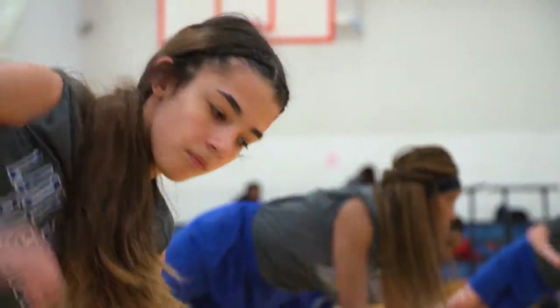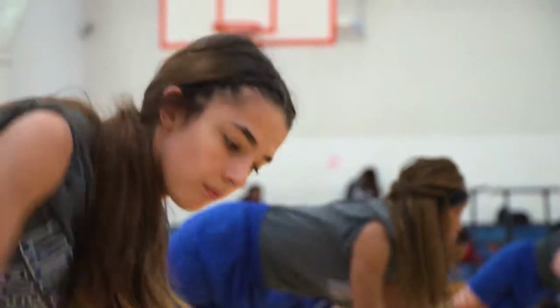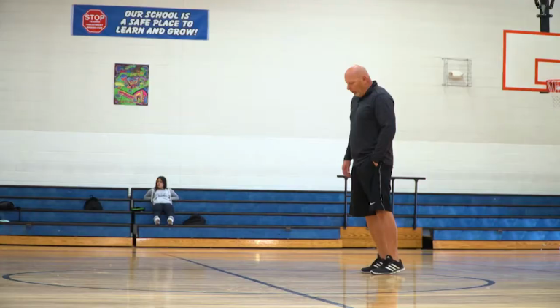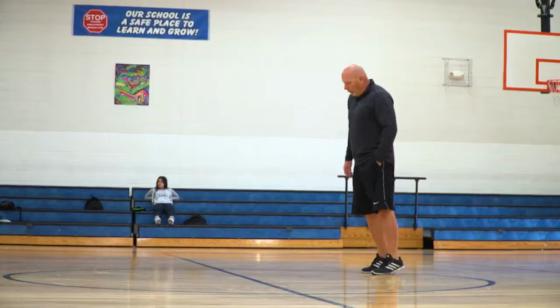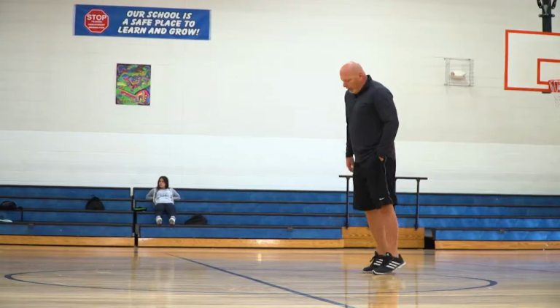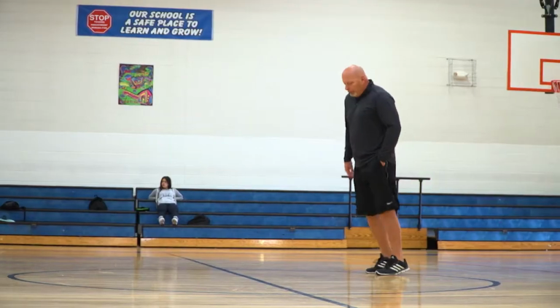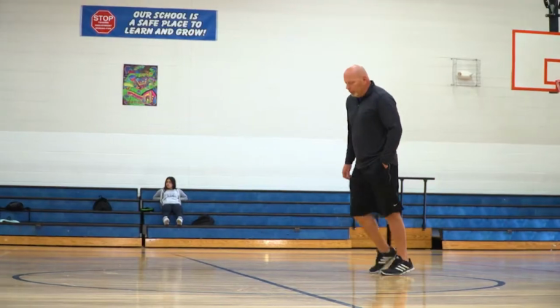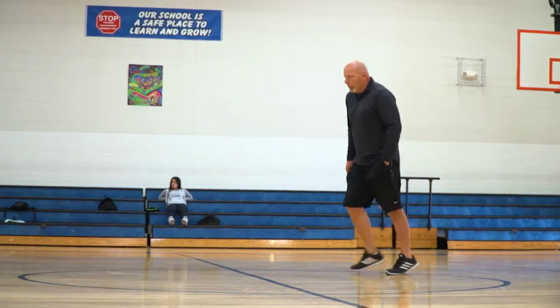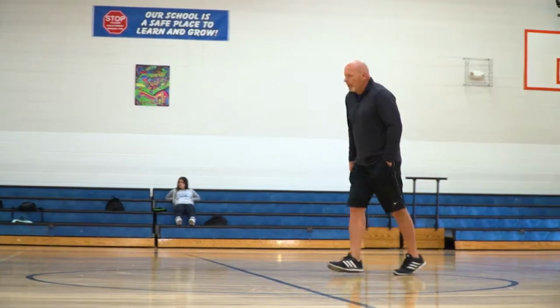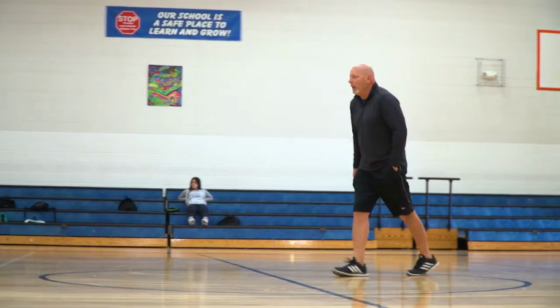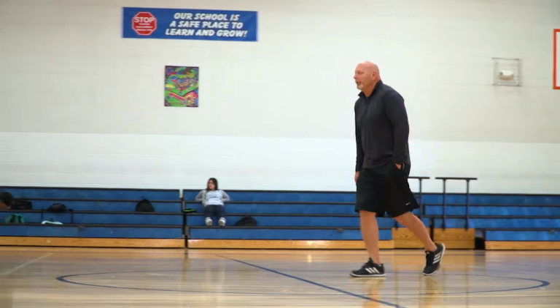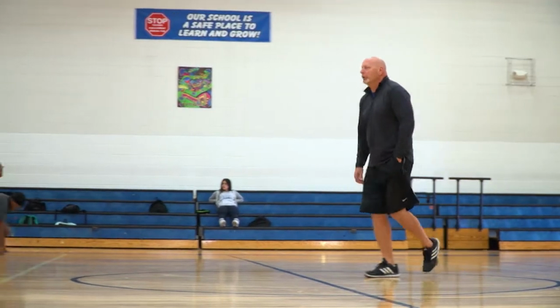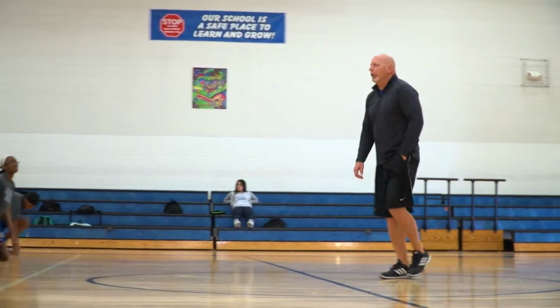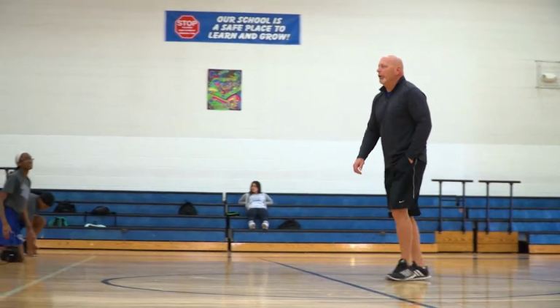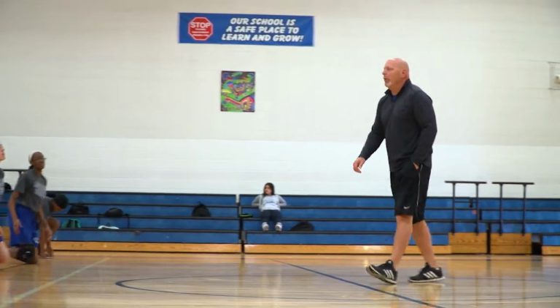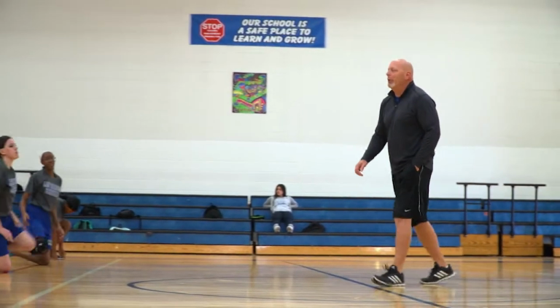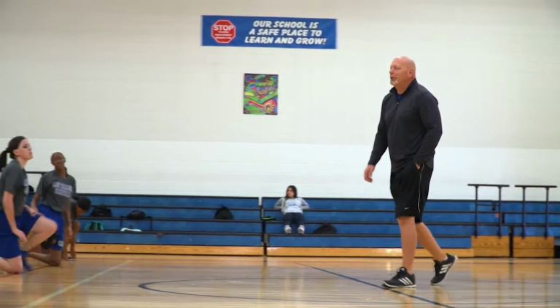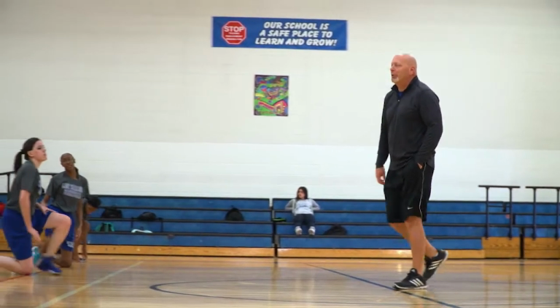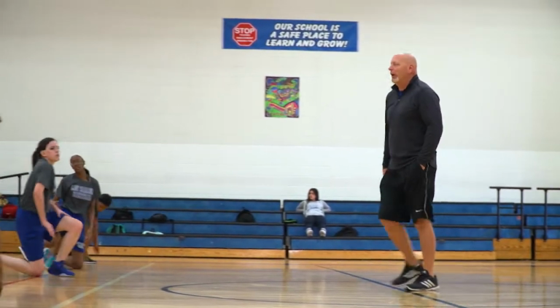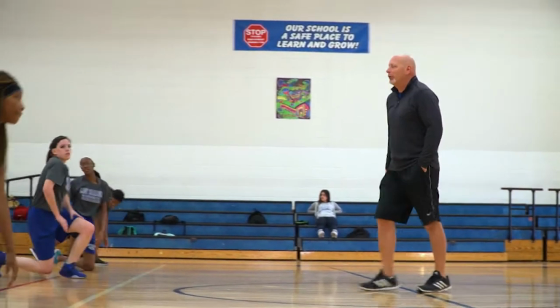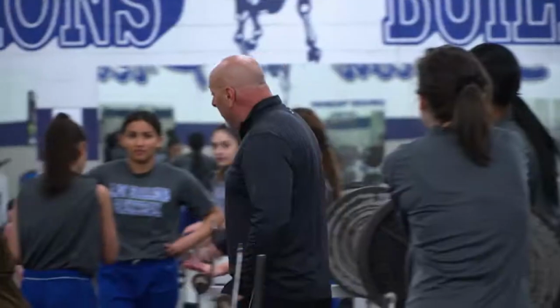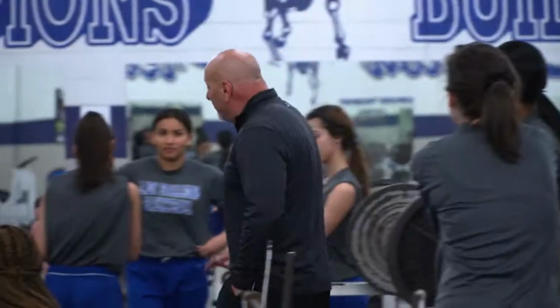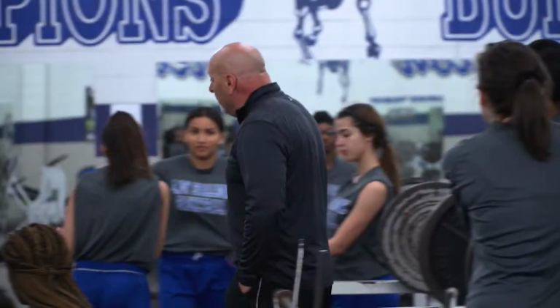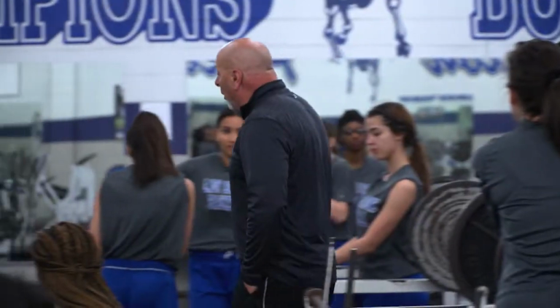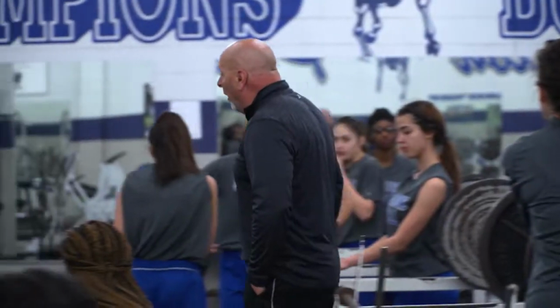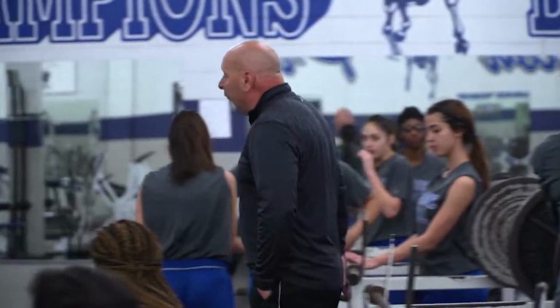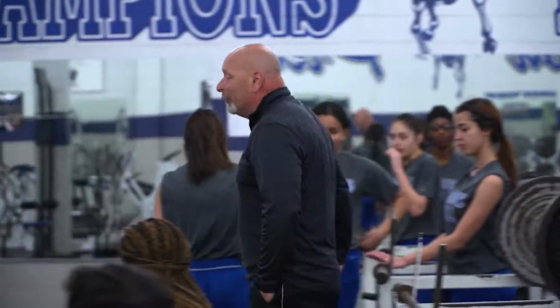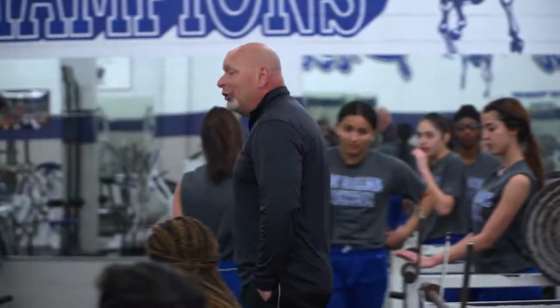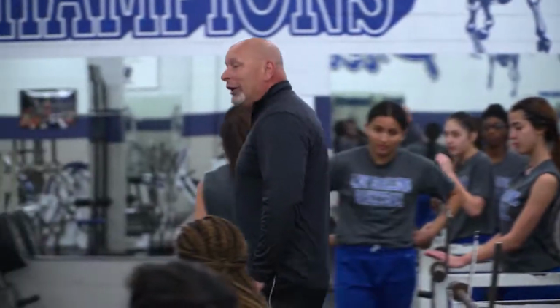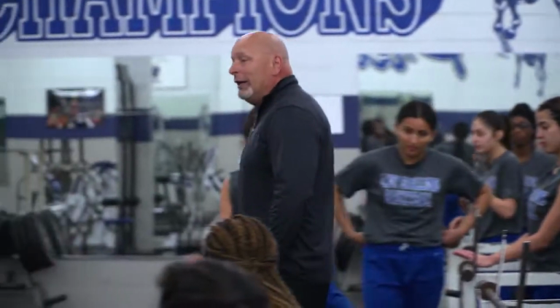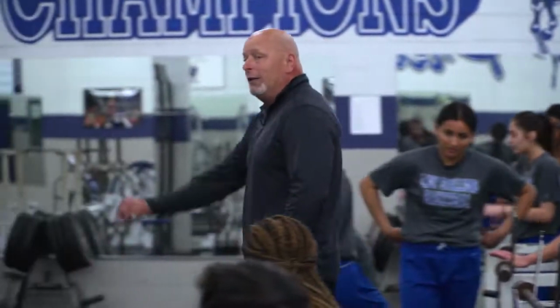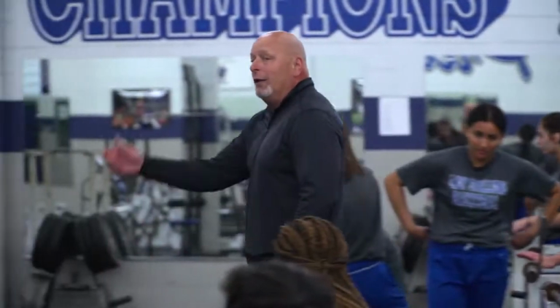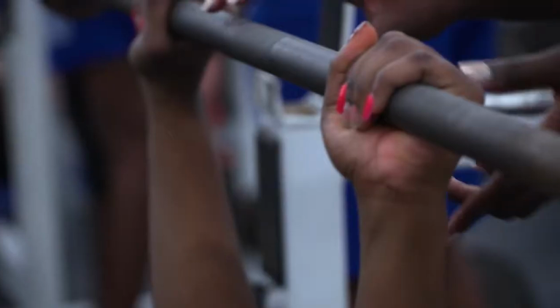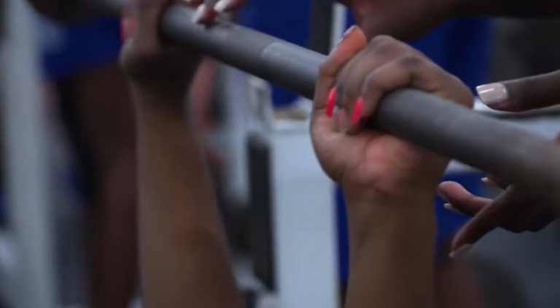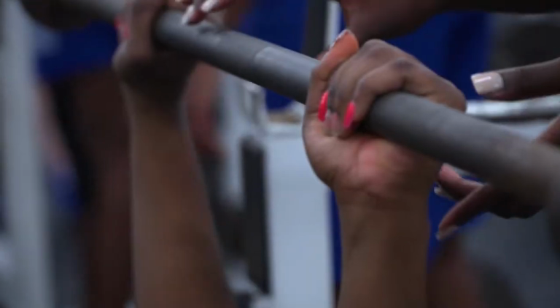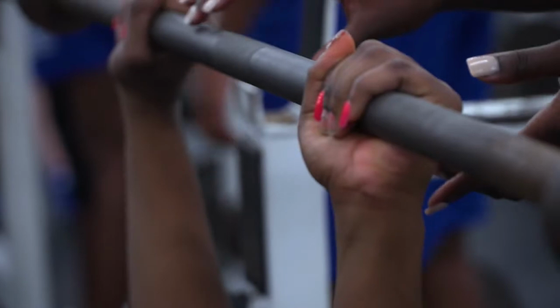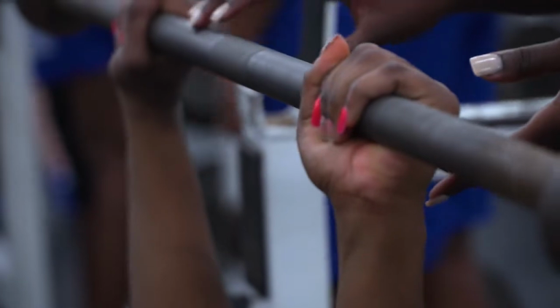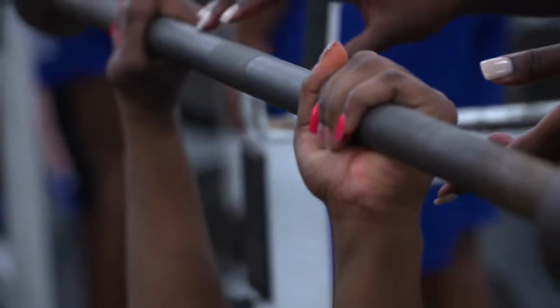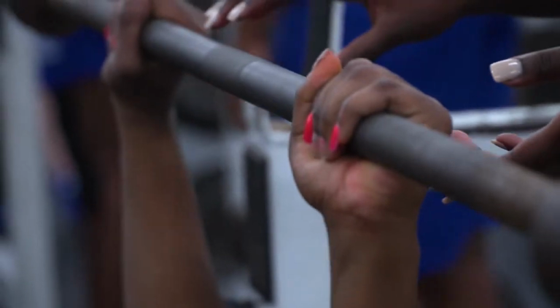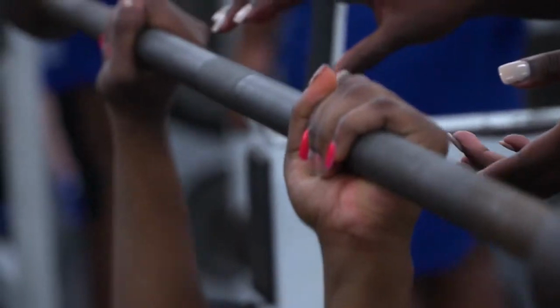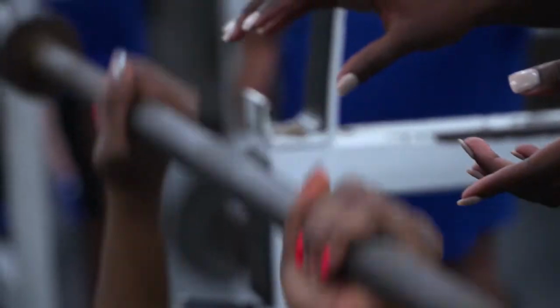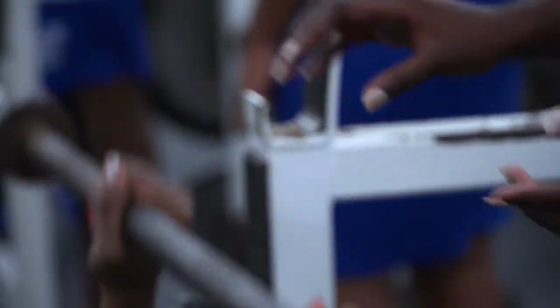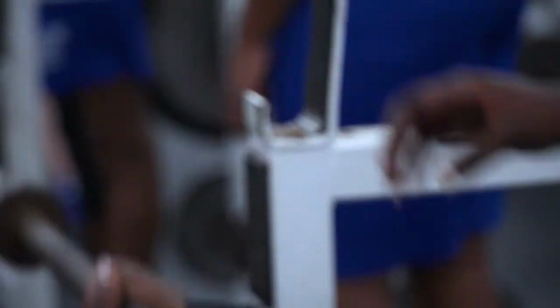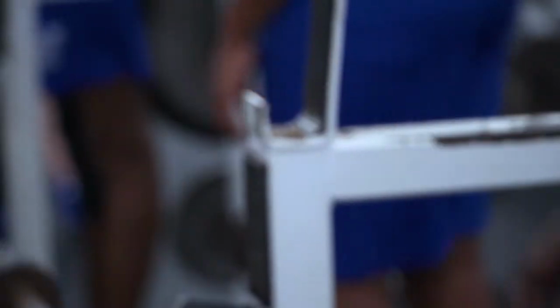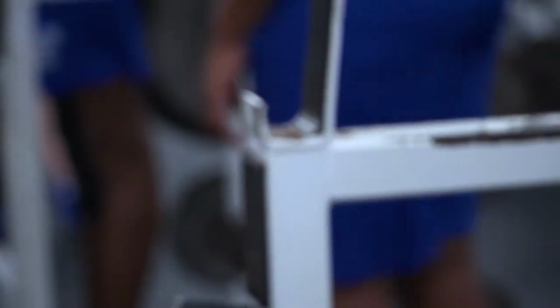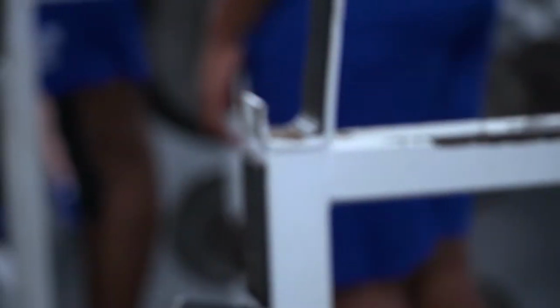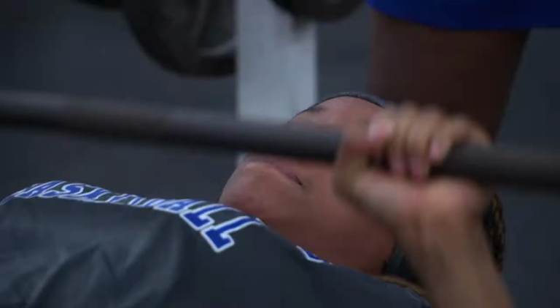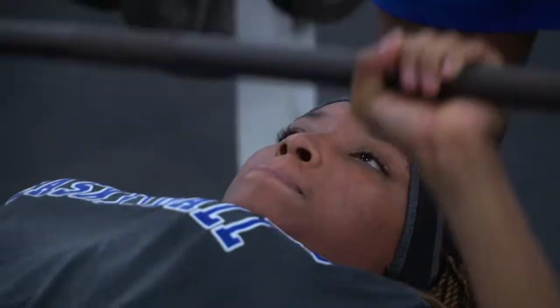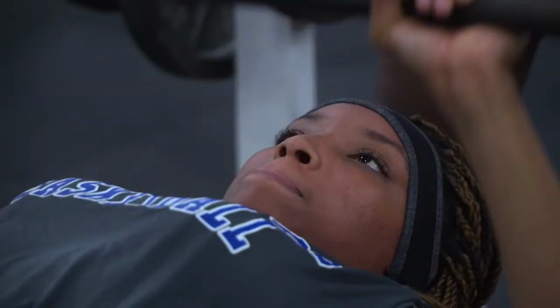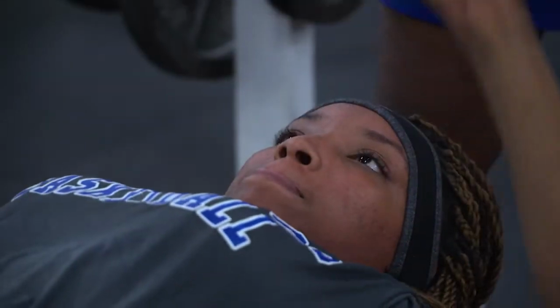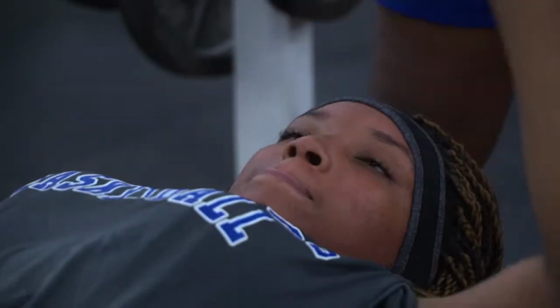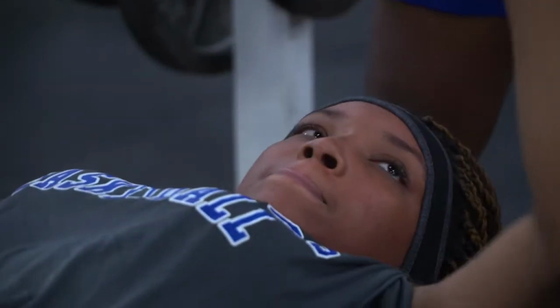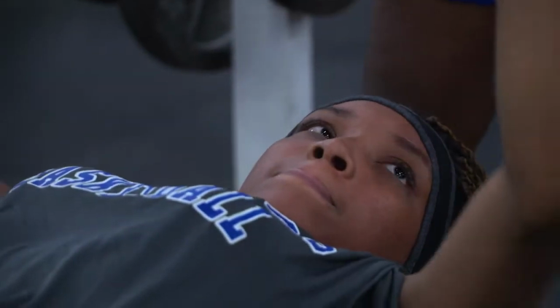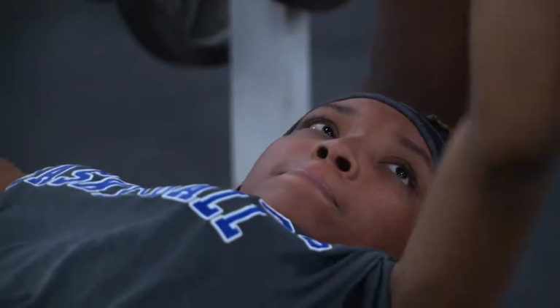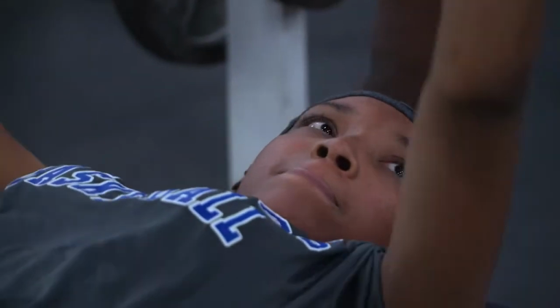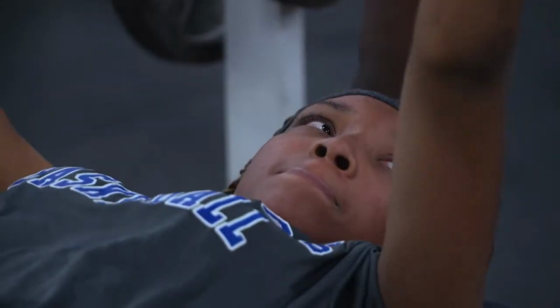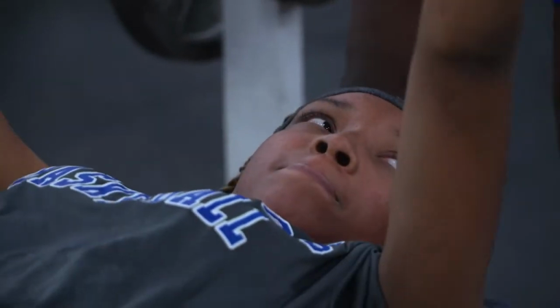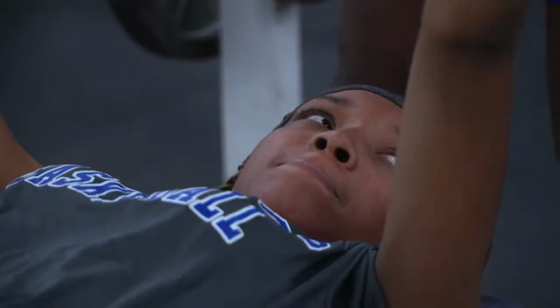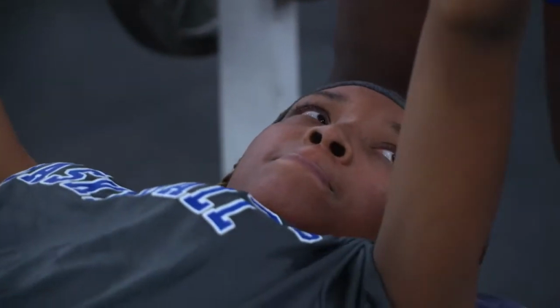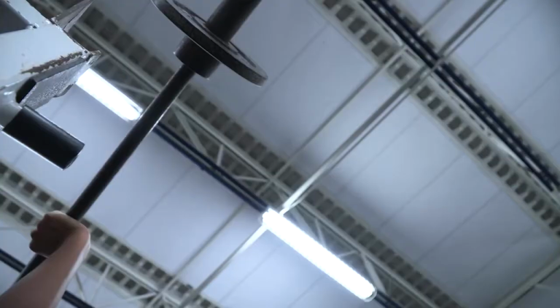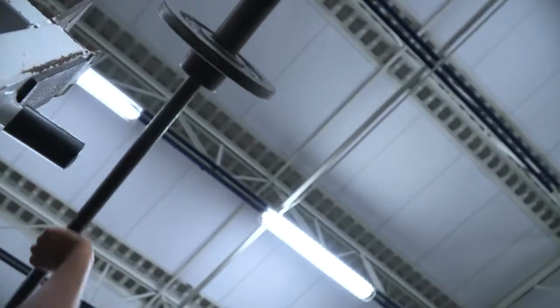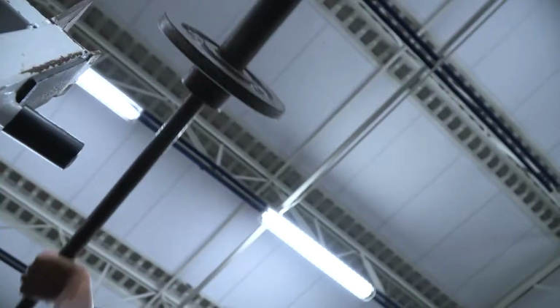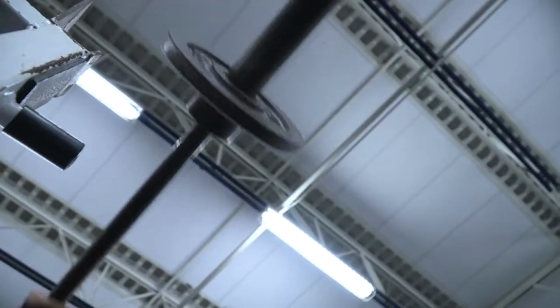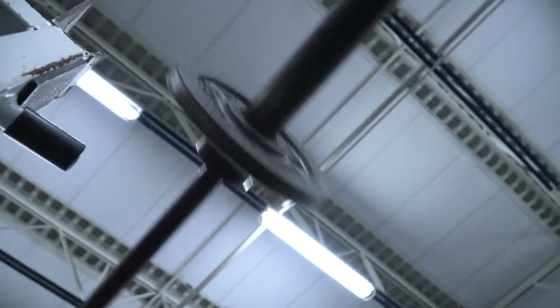Let's go to the weight room. Upper body, starting on bench press. Empty bar for ten. First set, we're going on cadence. Nice. Twos are up.